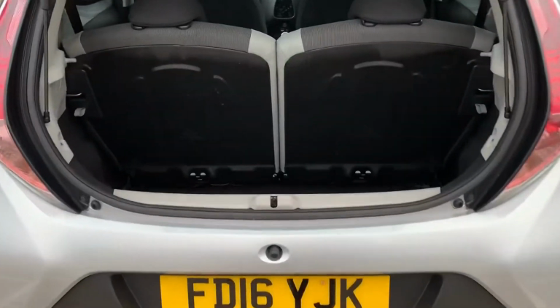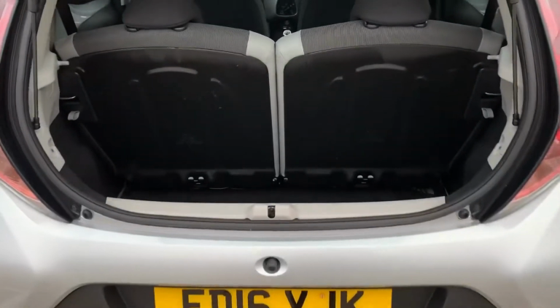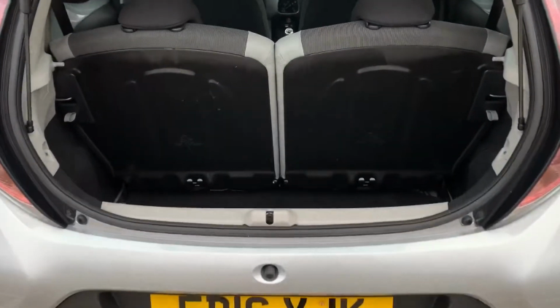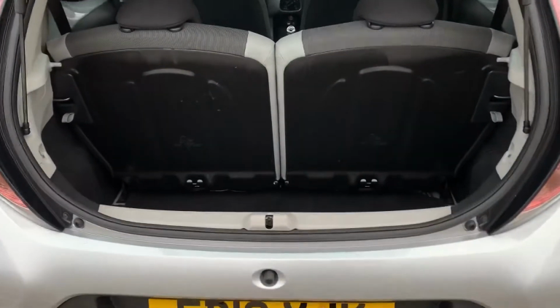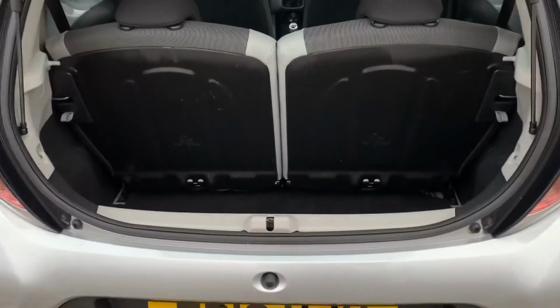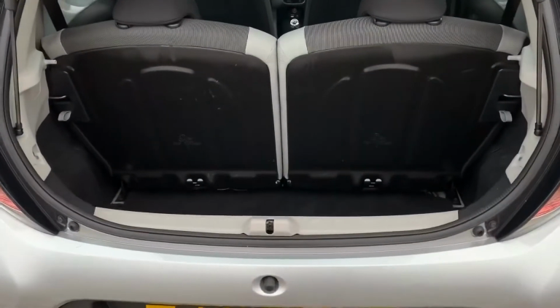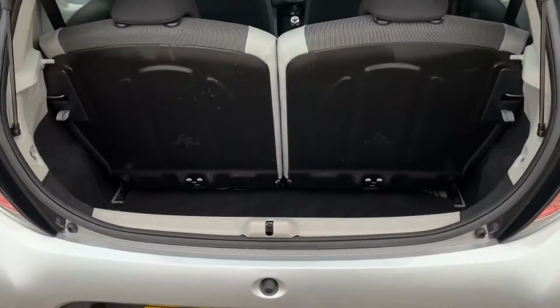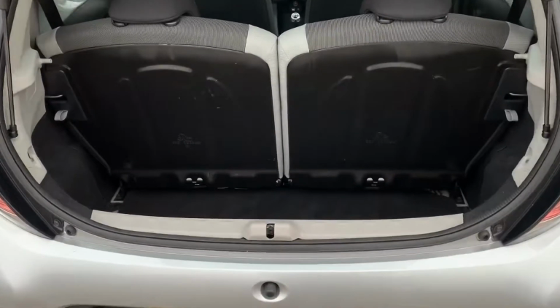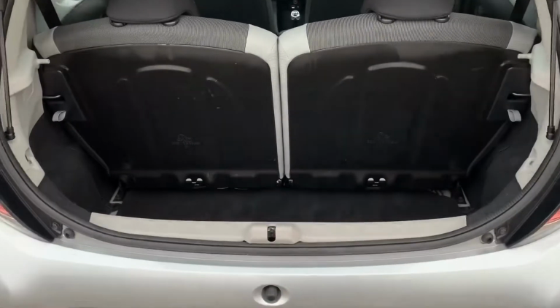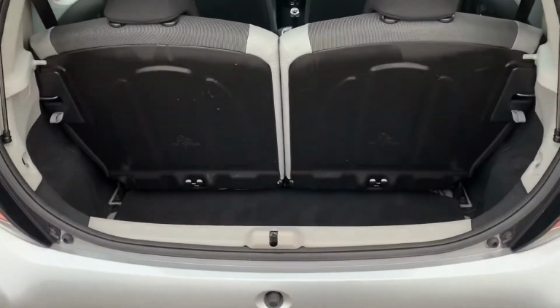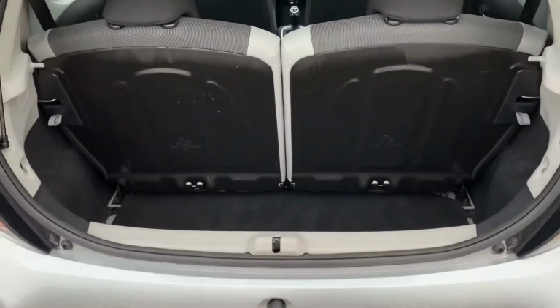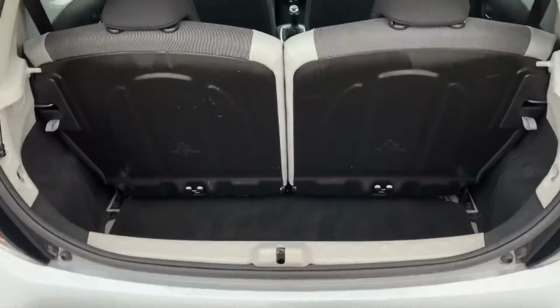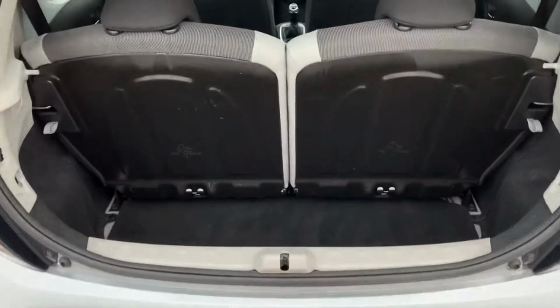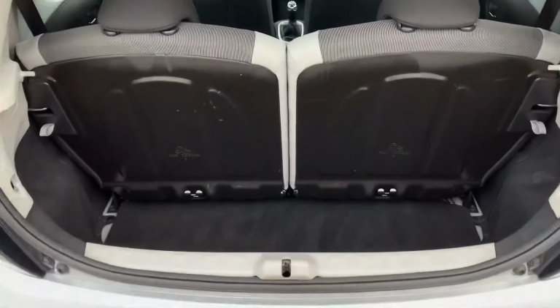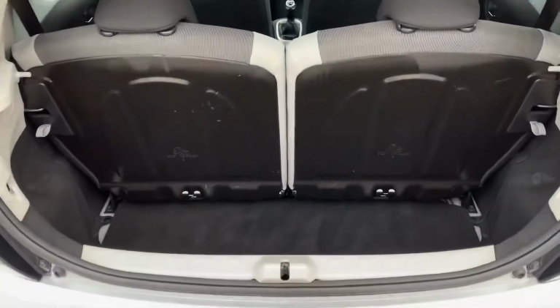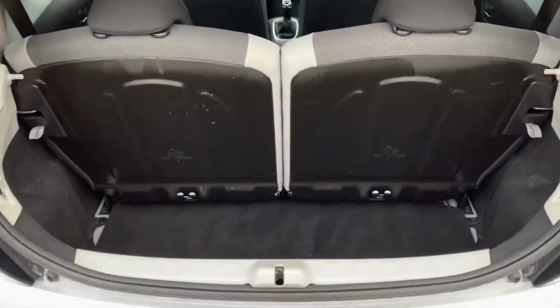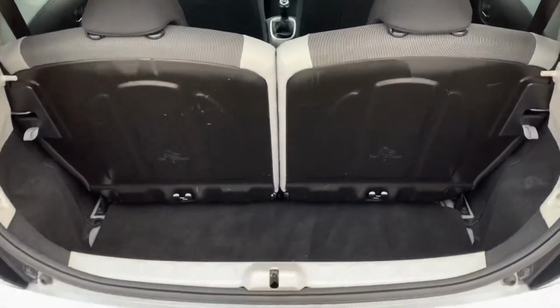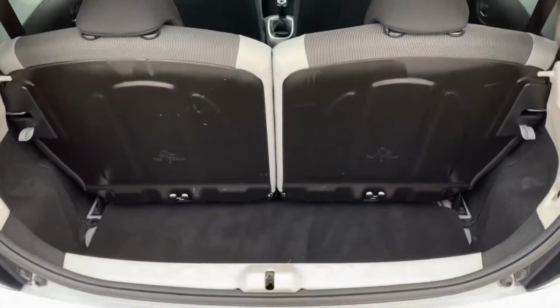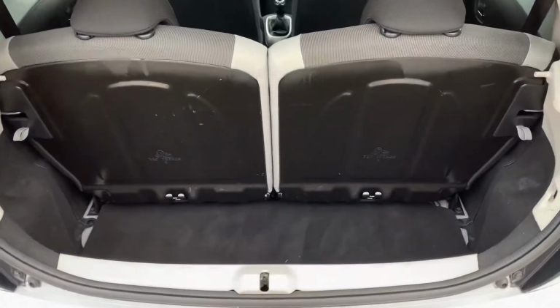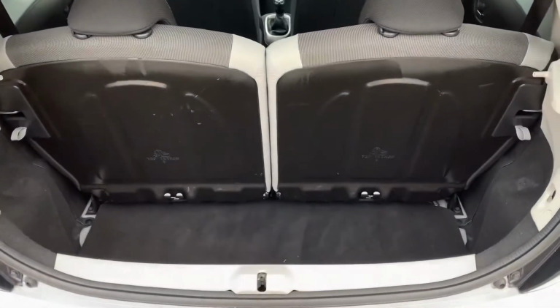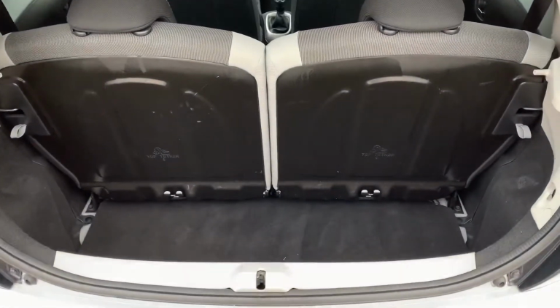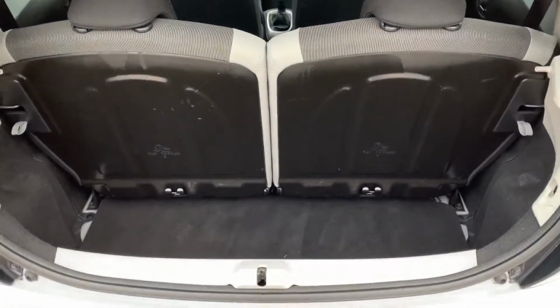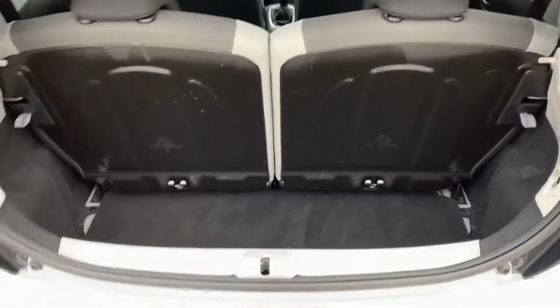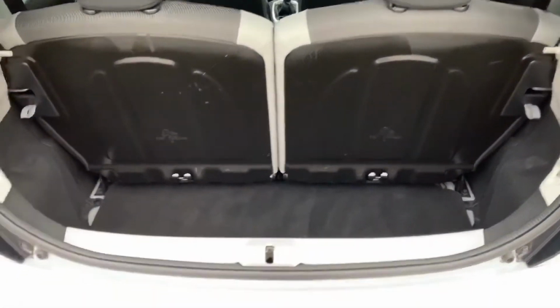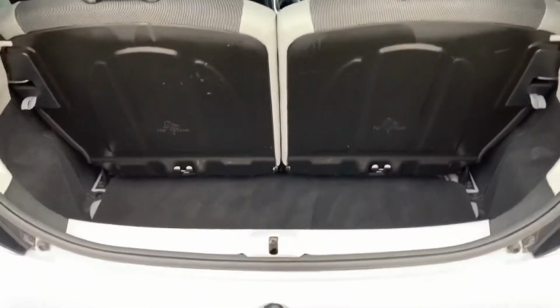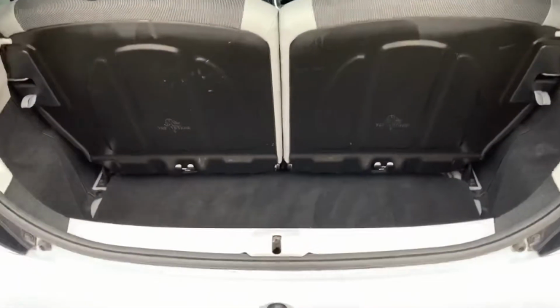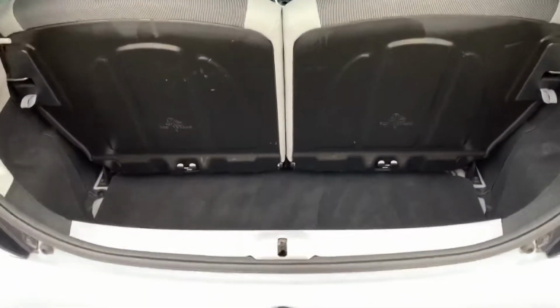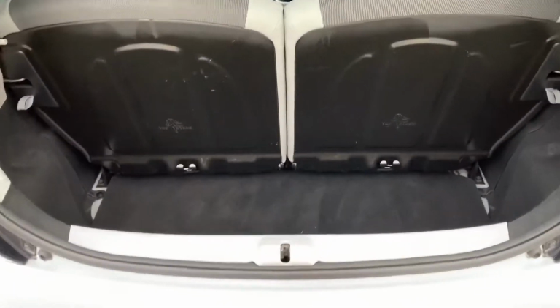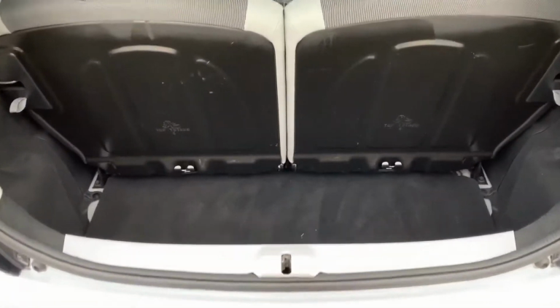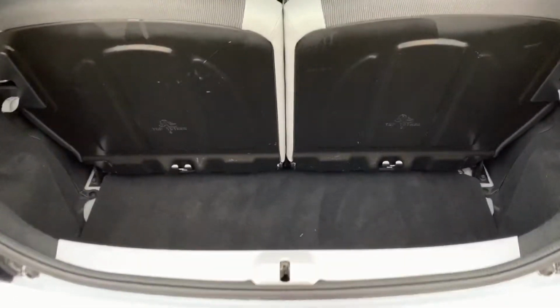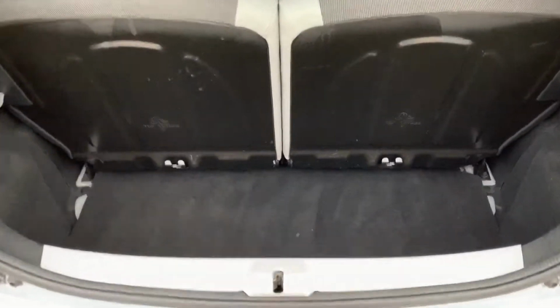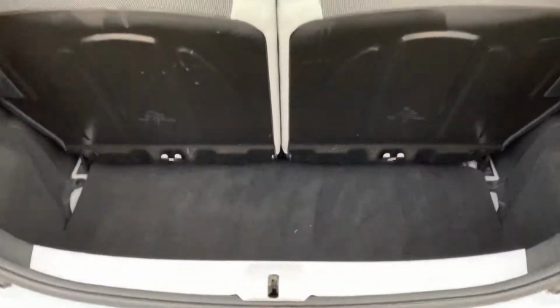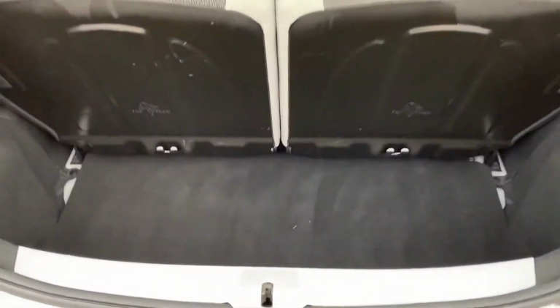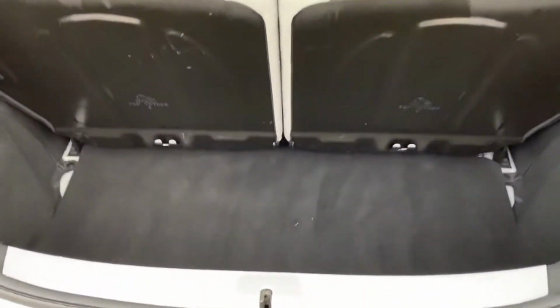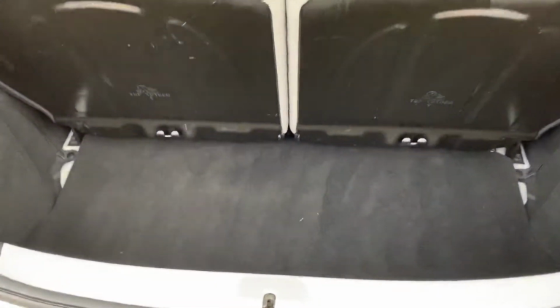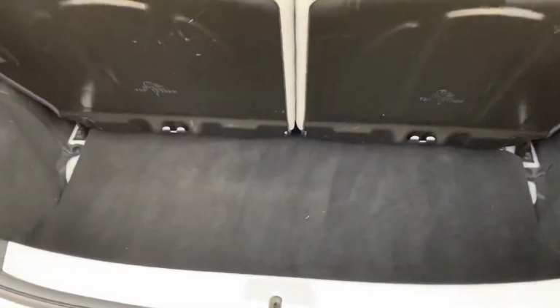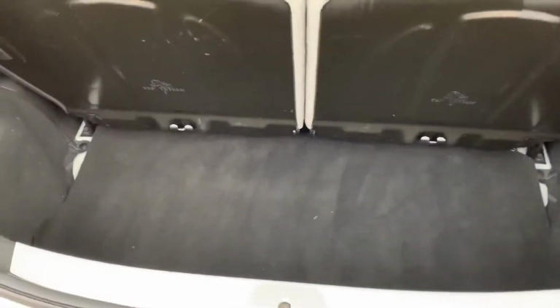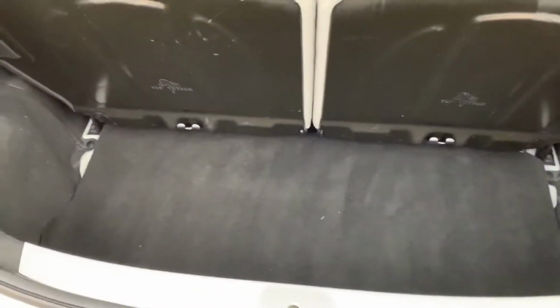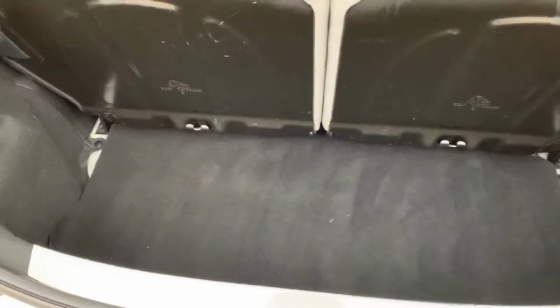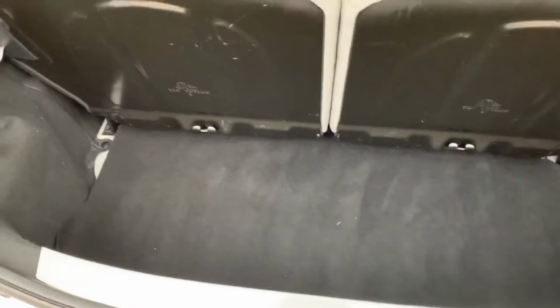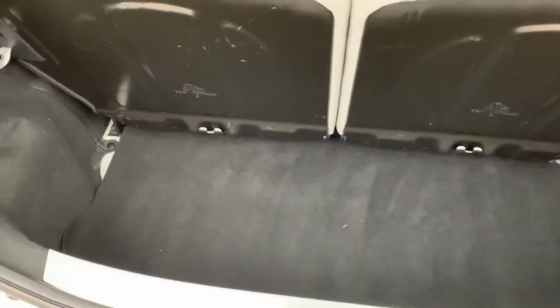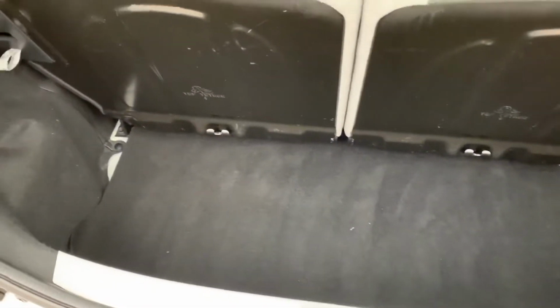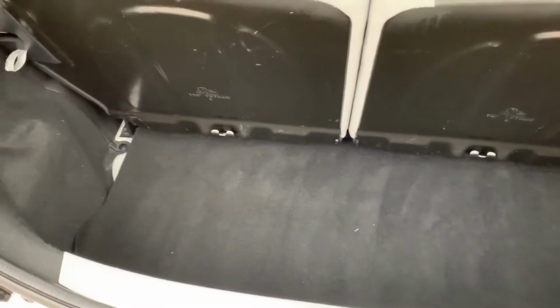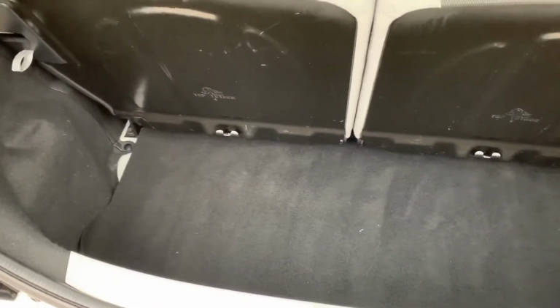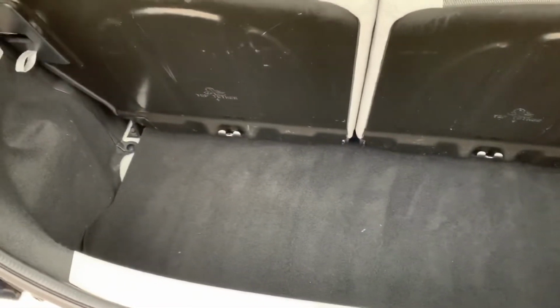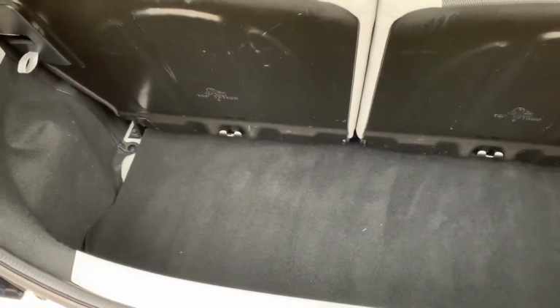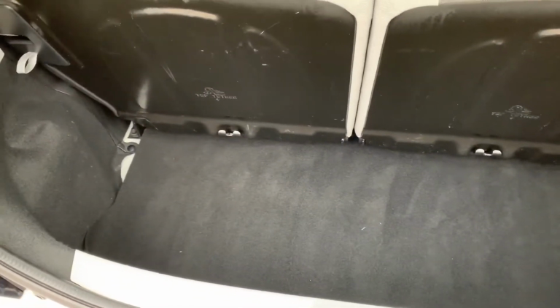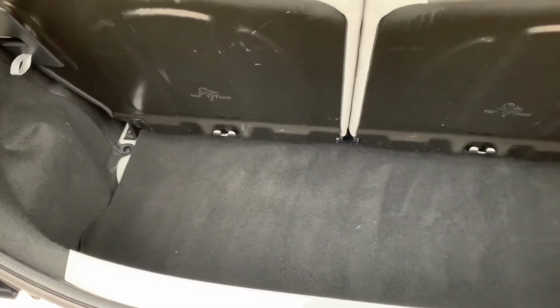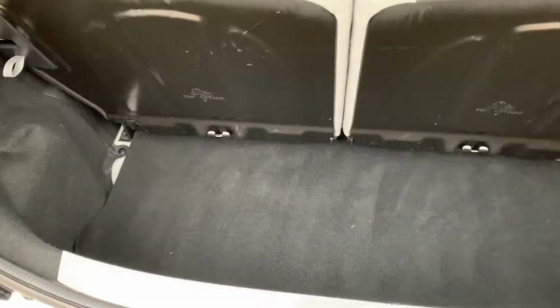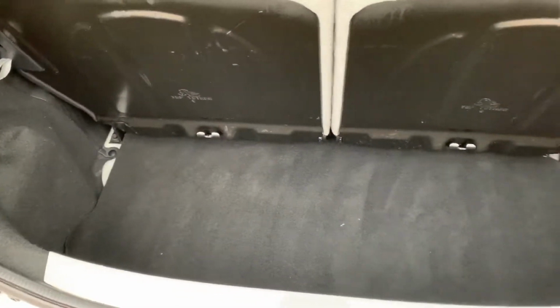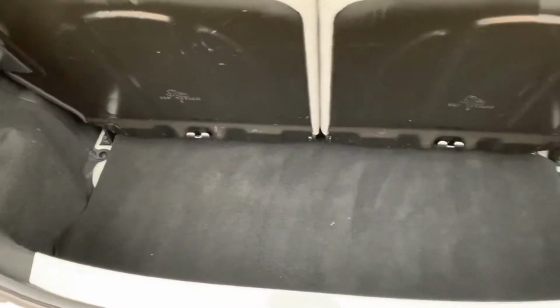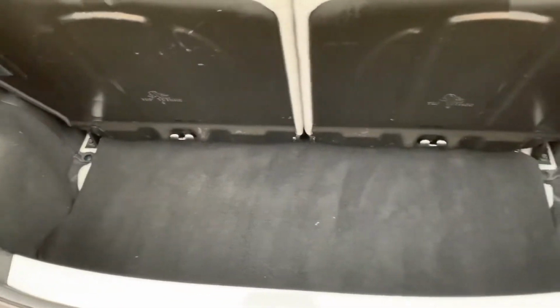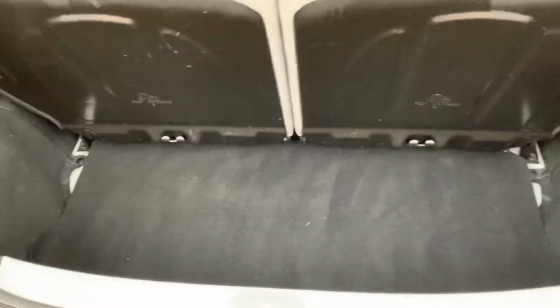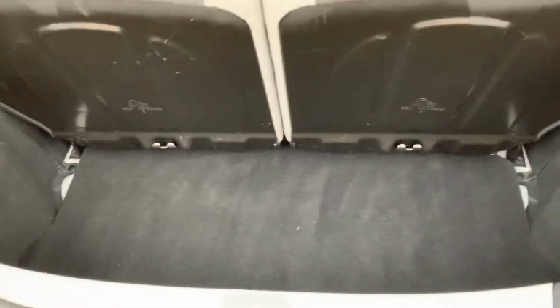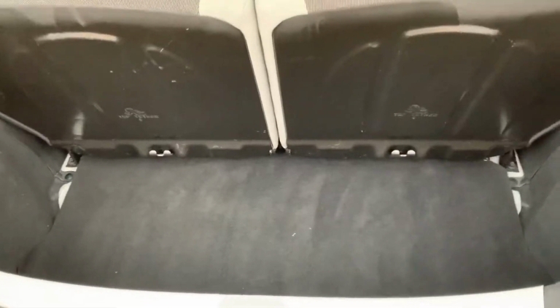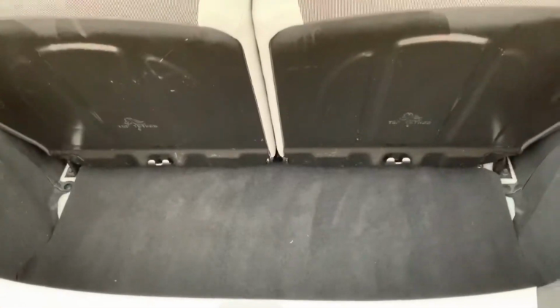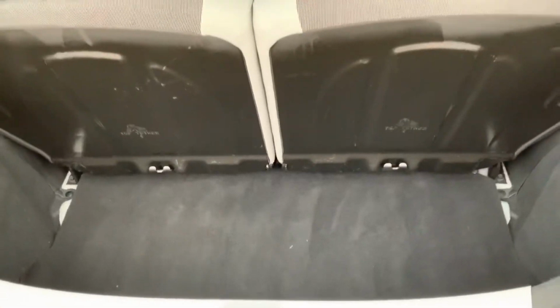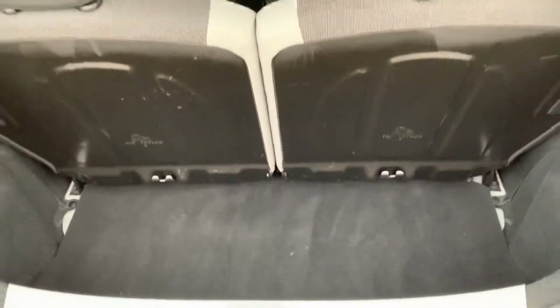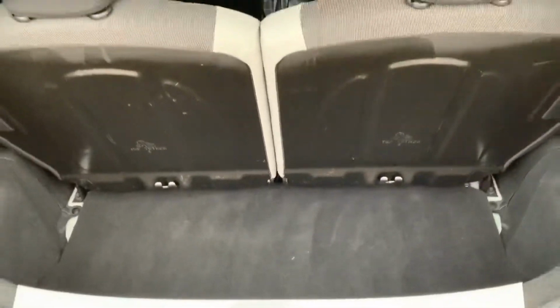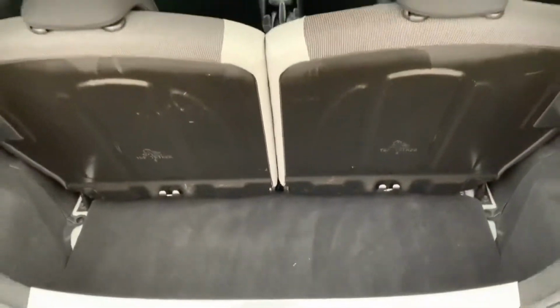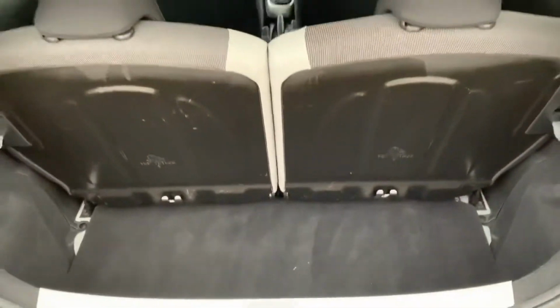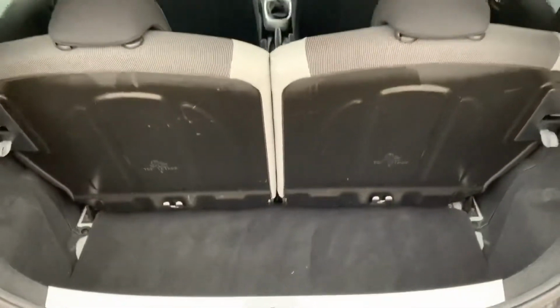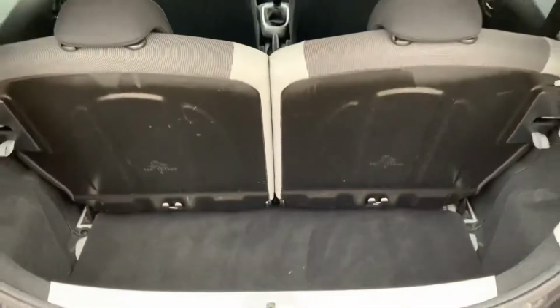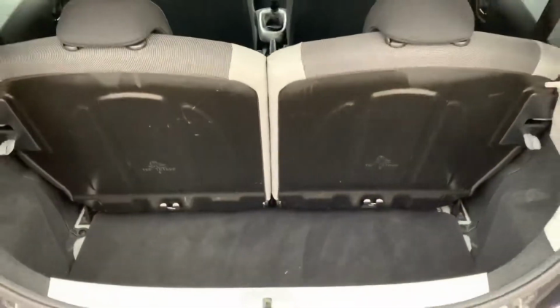As we approach the boot you'll see we've got a 50/50 split folding rear seat and then a very deep boot, so given the size of the car the boot space is actually very good.